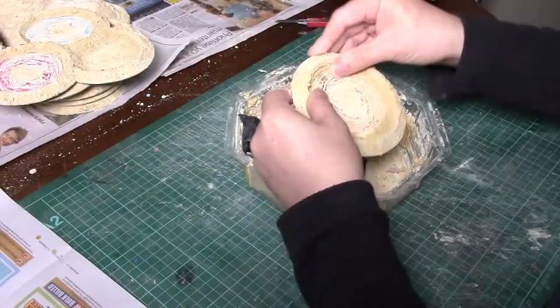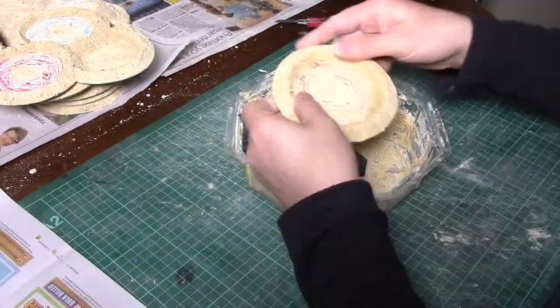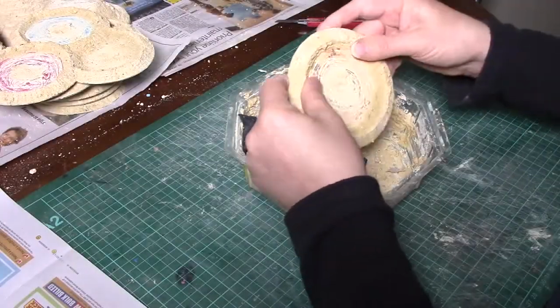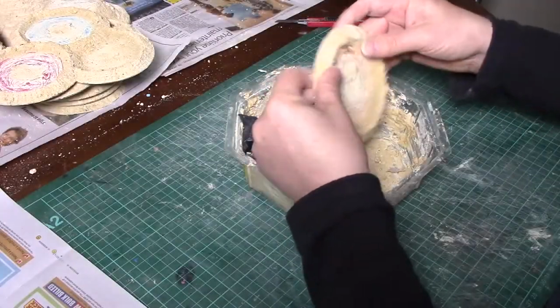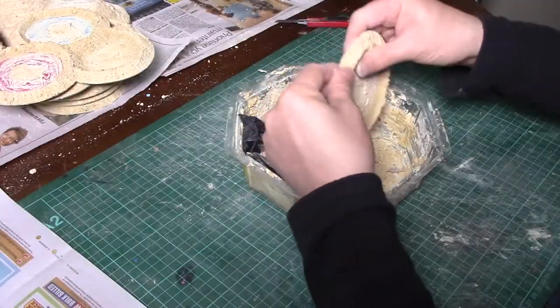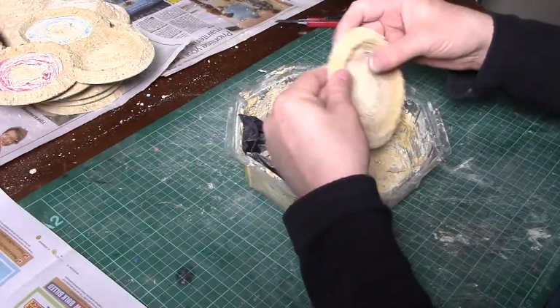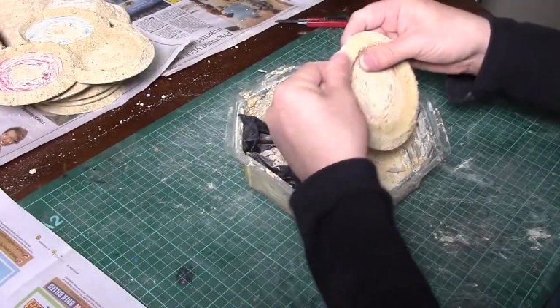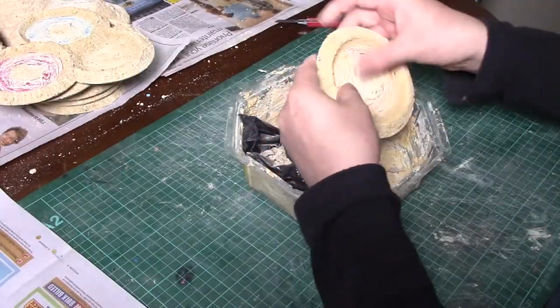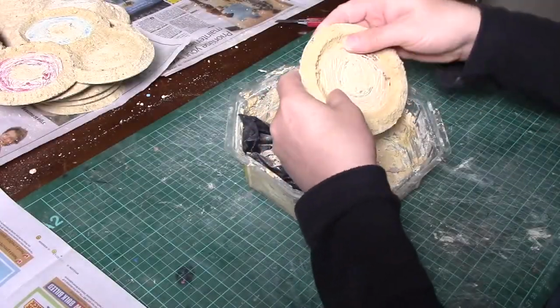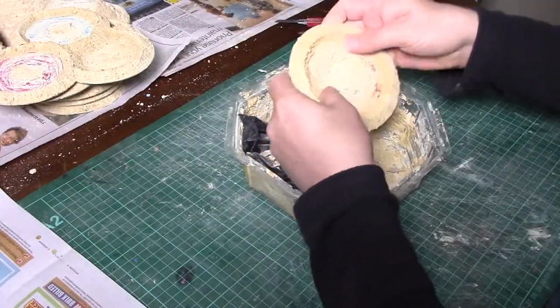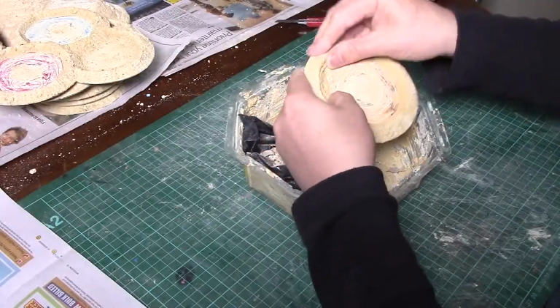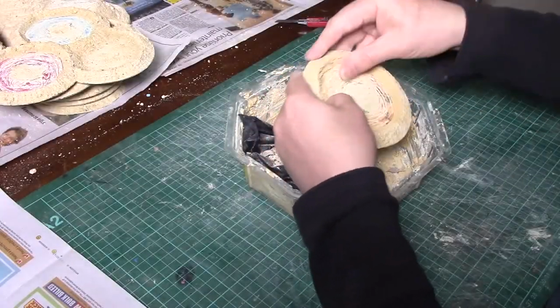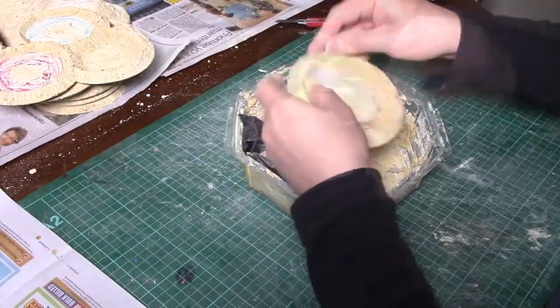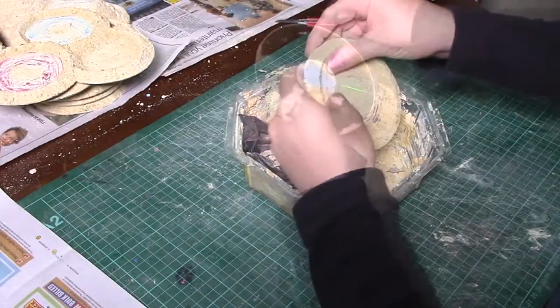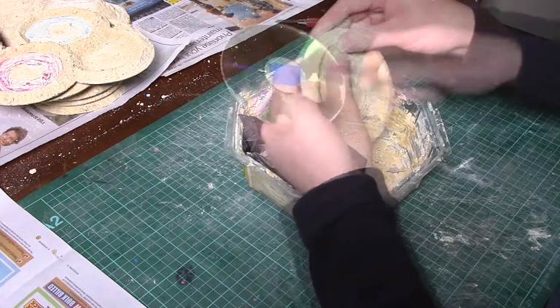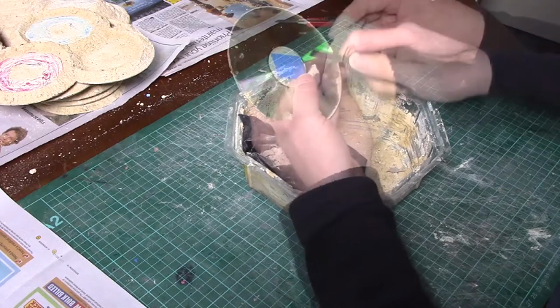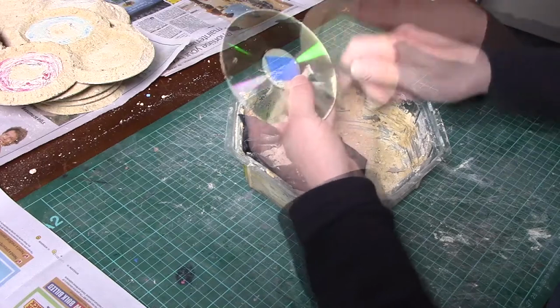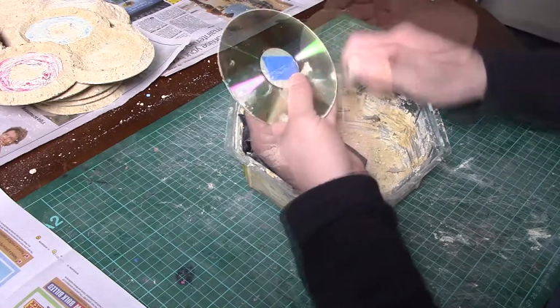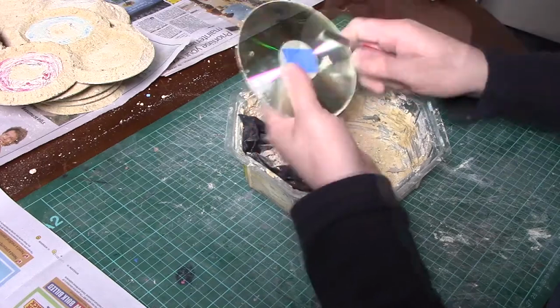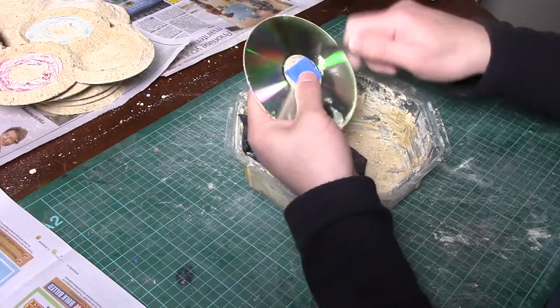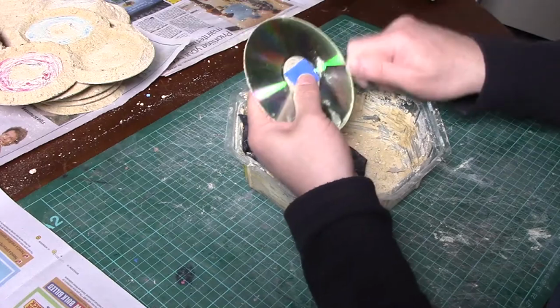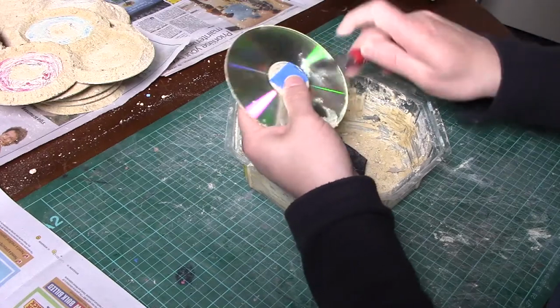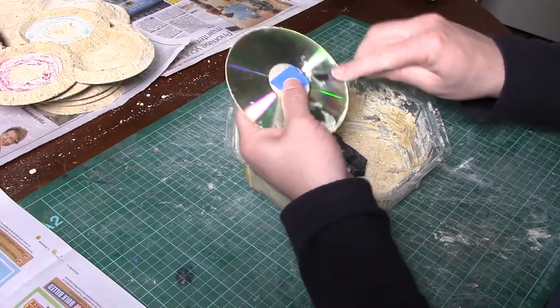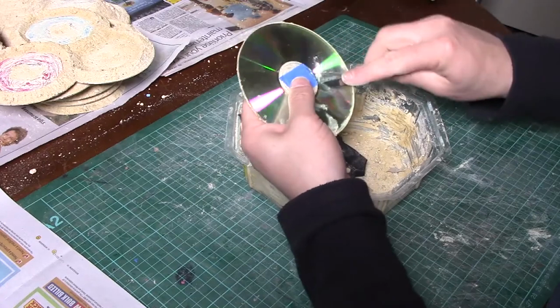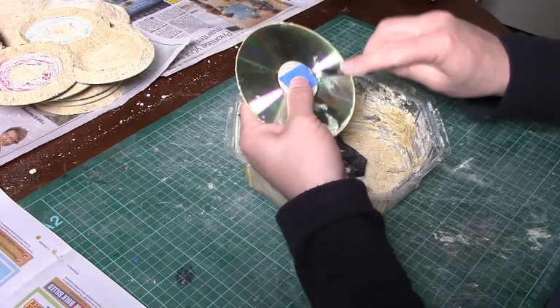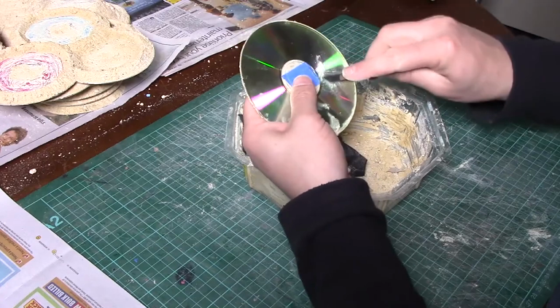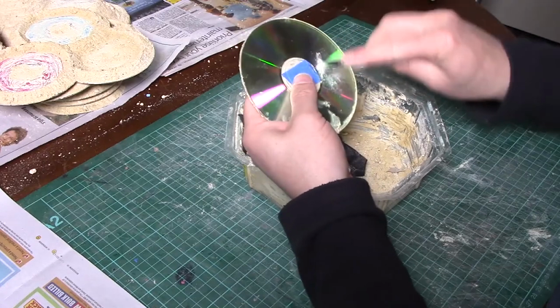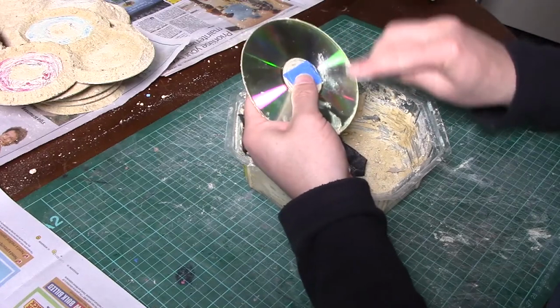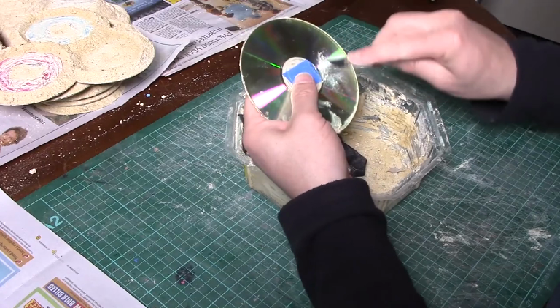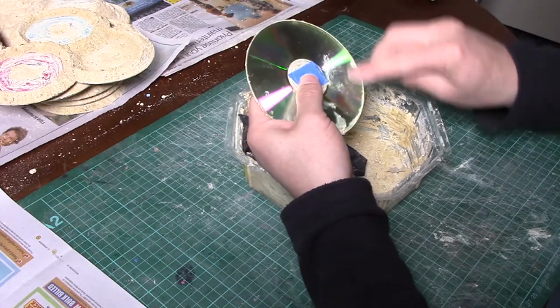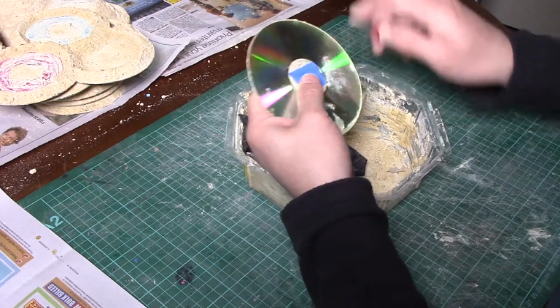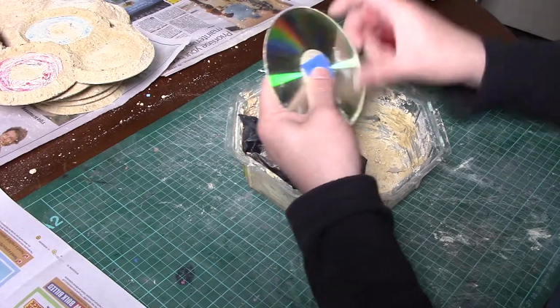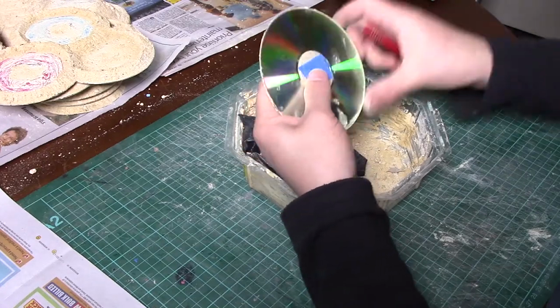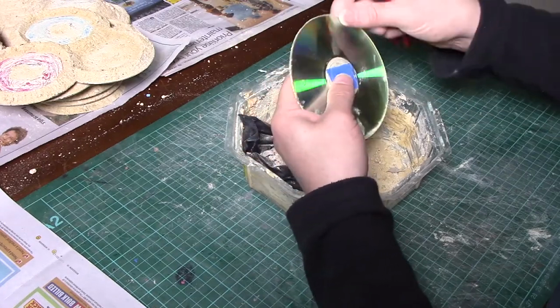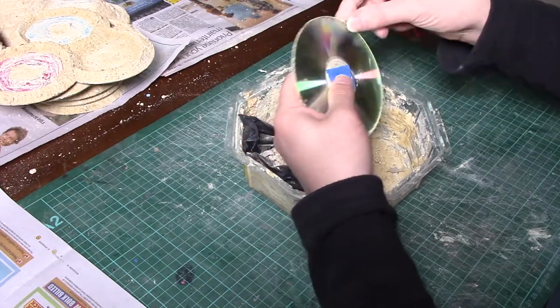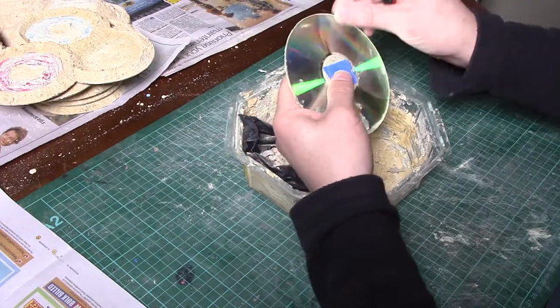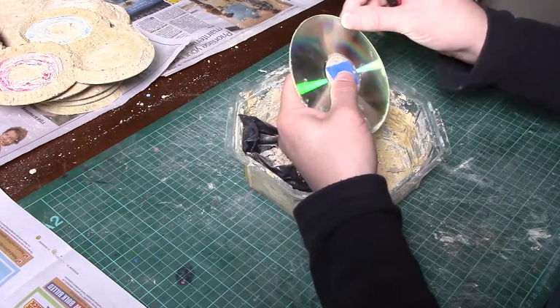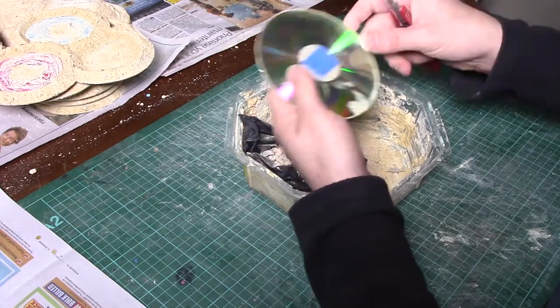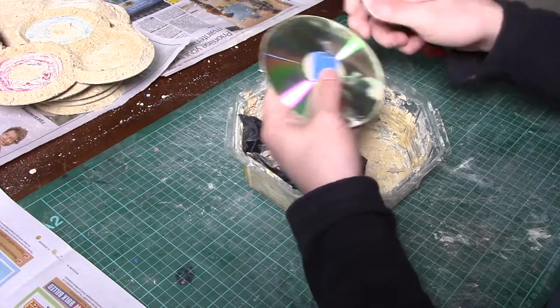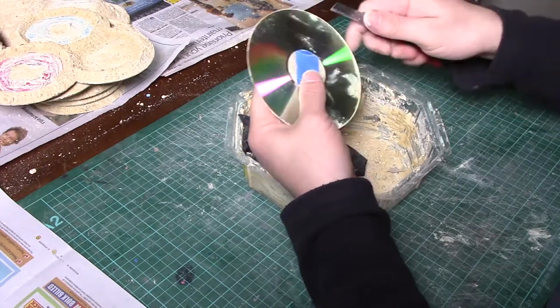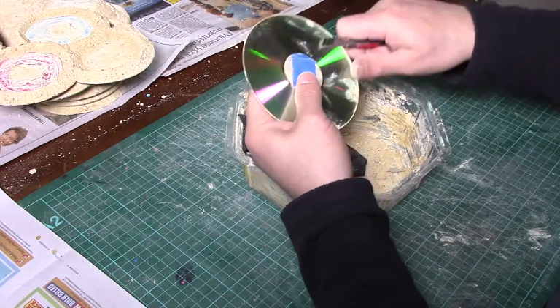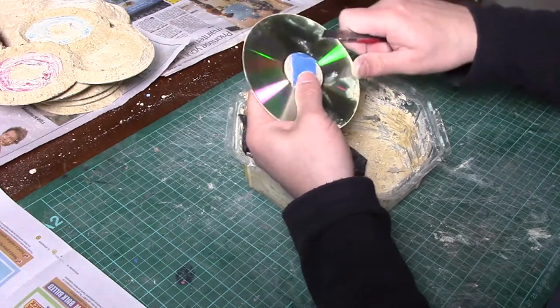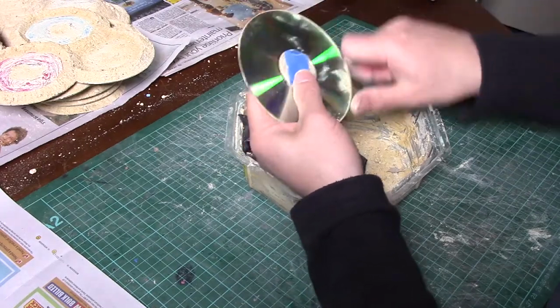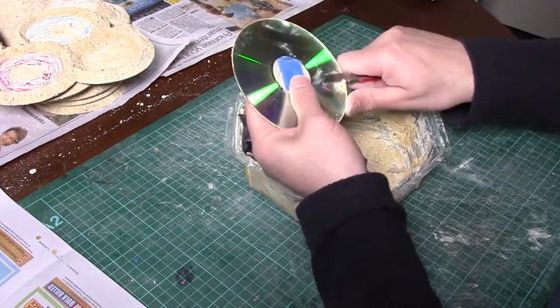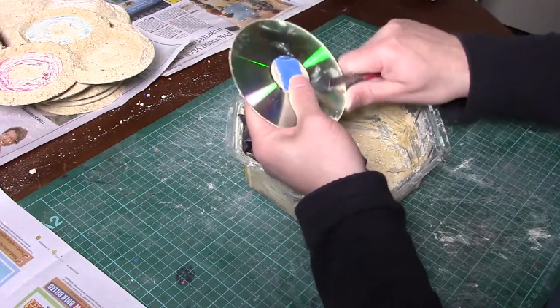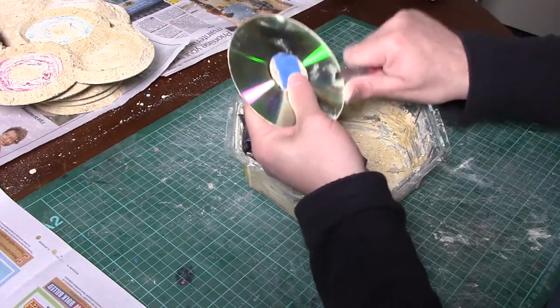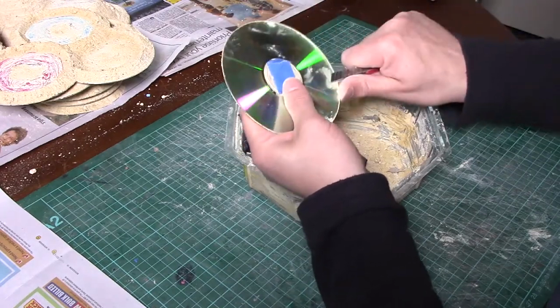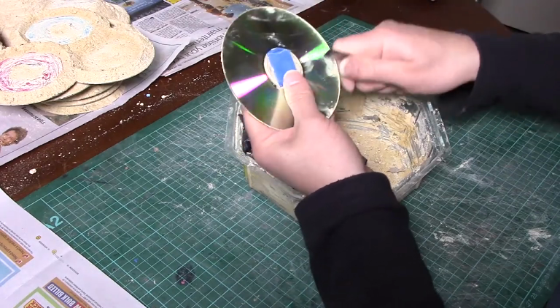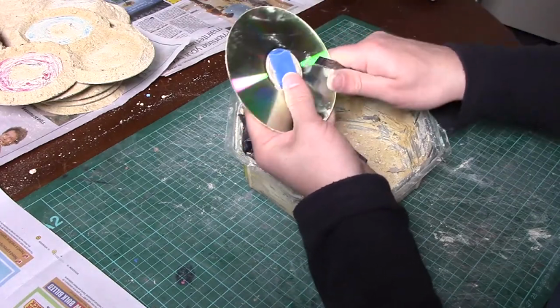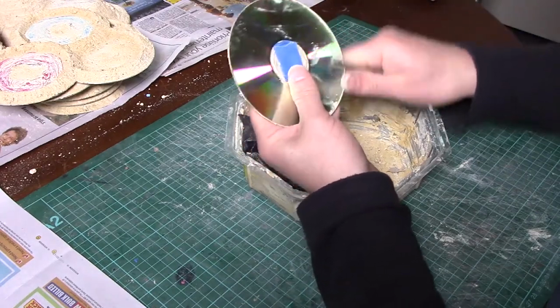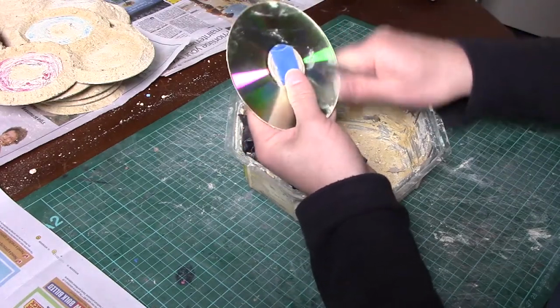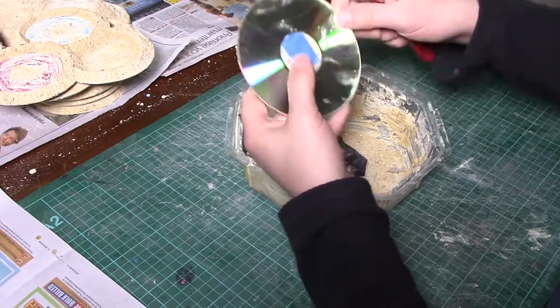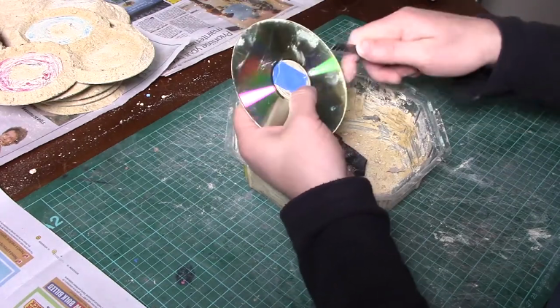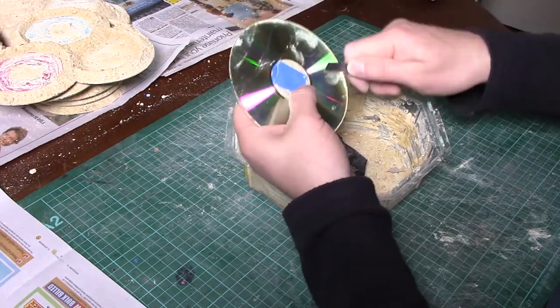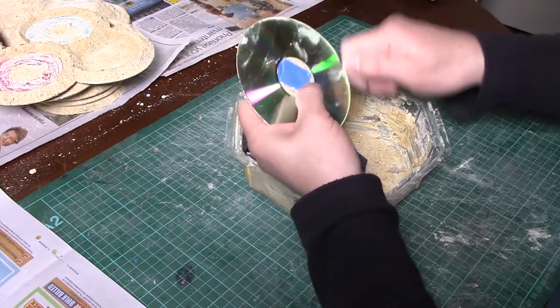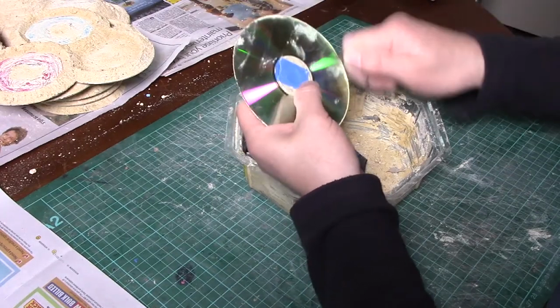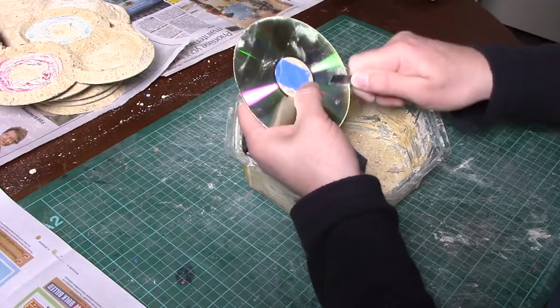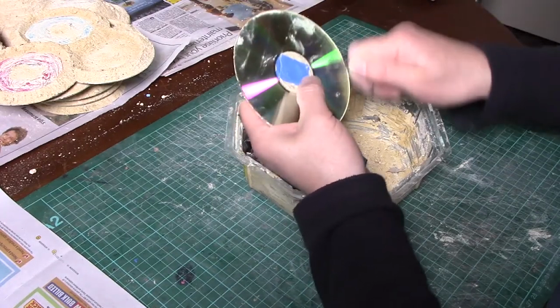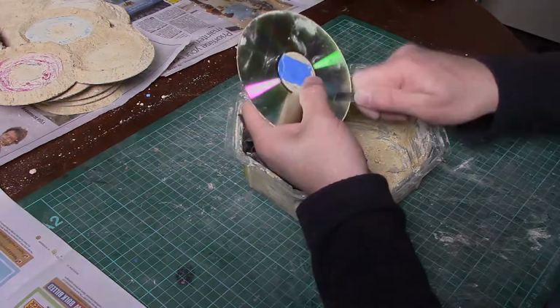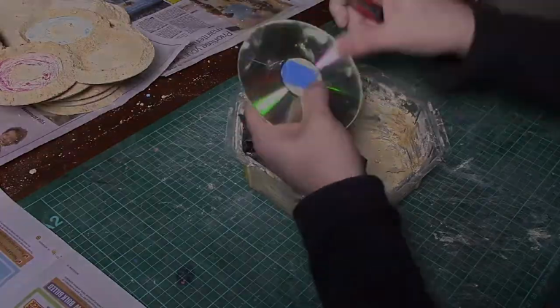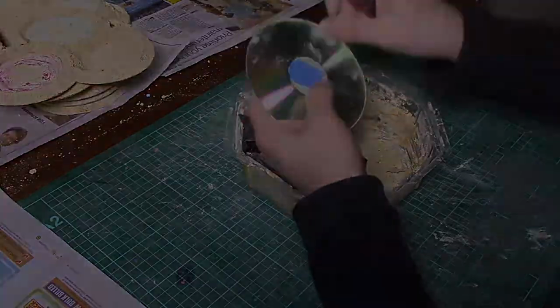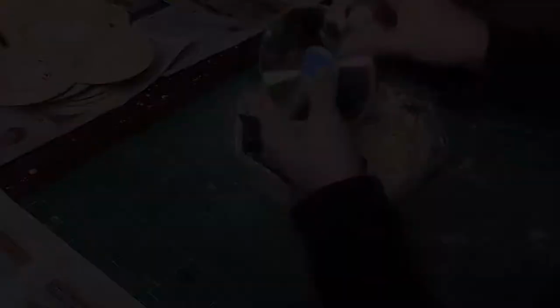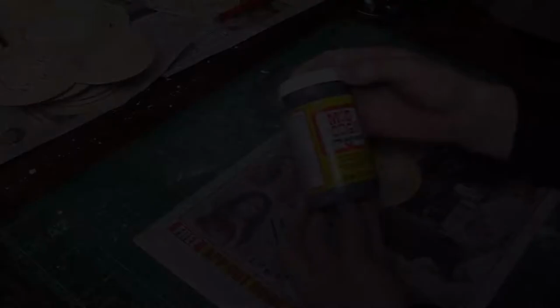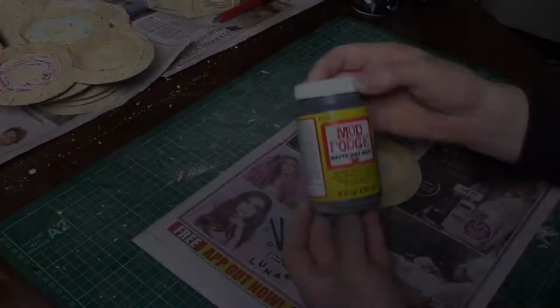When it's dry, rub off any excess sand or stuff that's stuck to the bottom — that will make it a lot easier now than when you're trying to paint it.